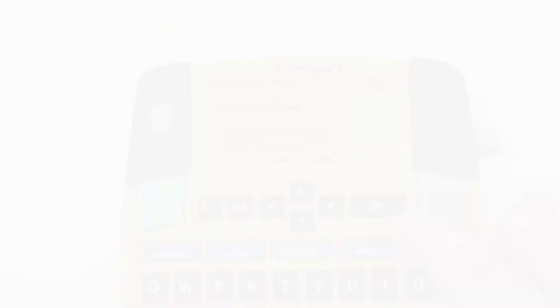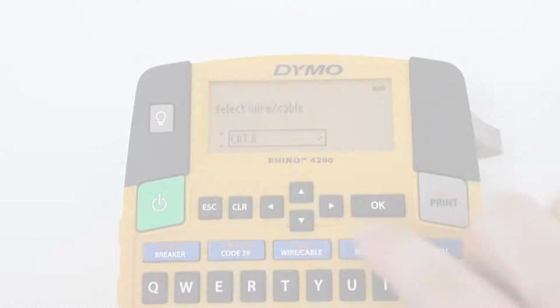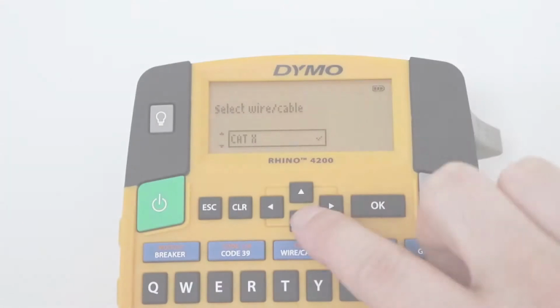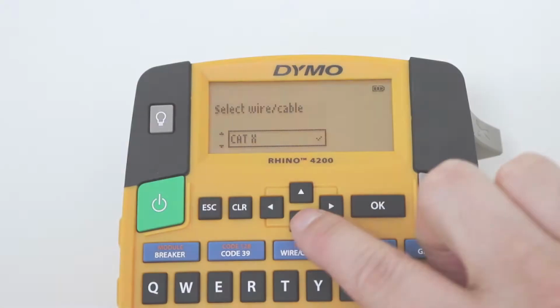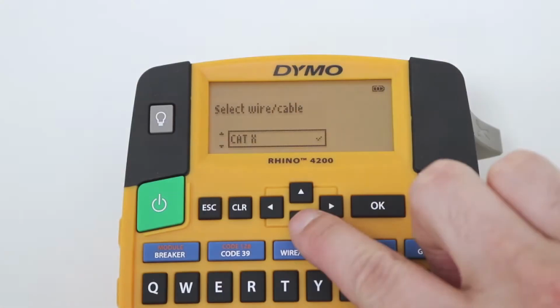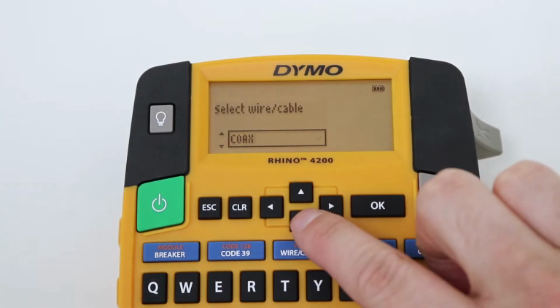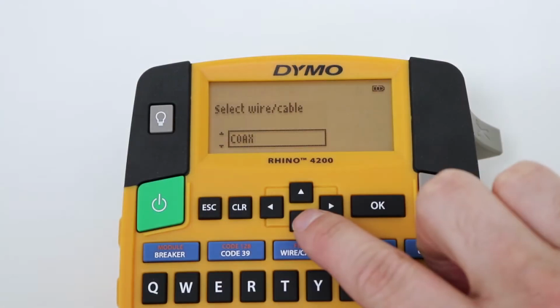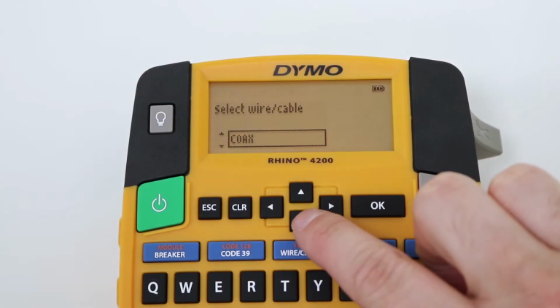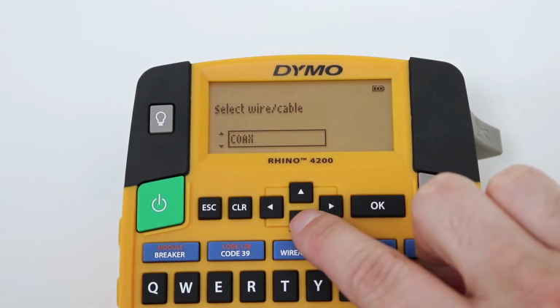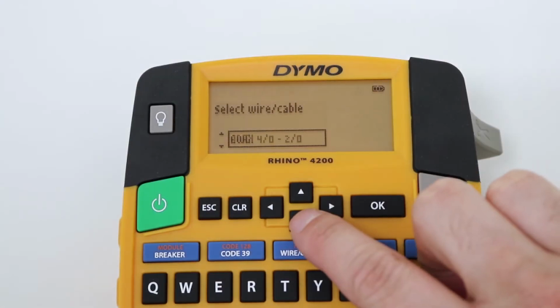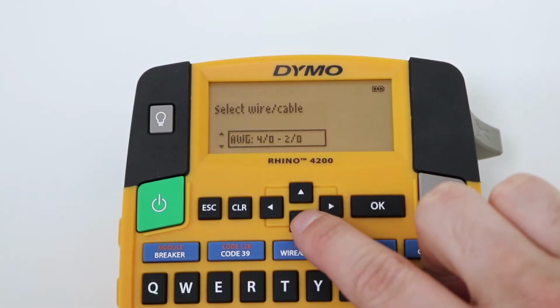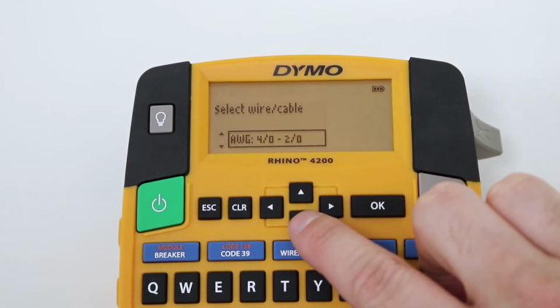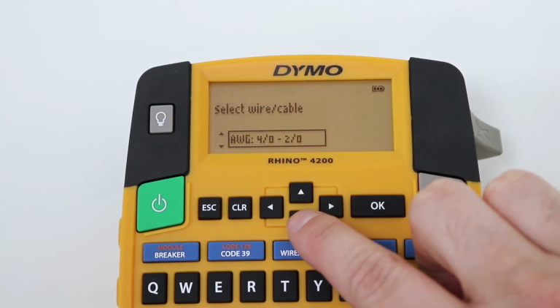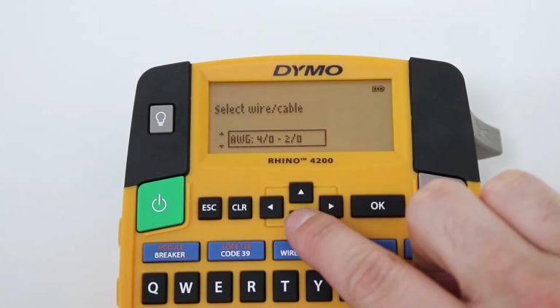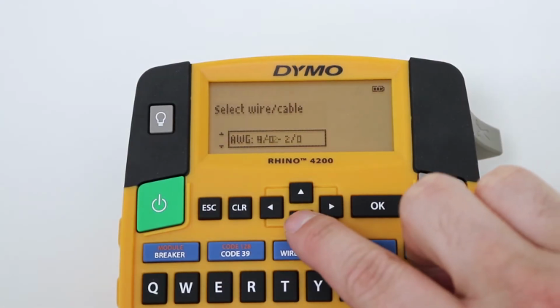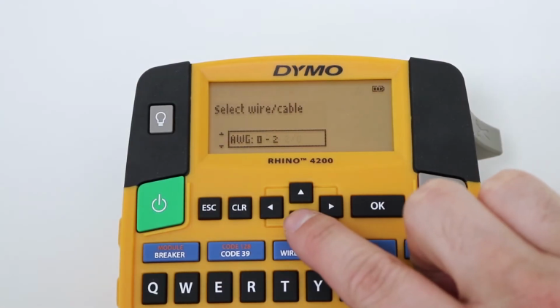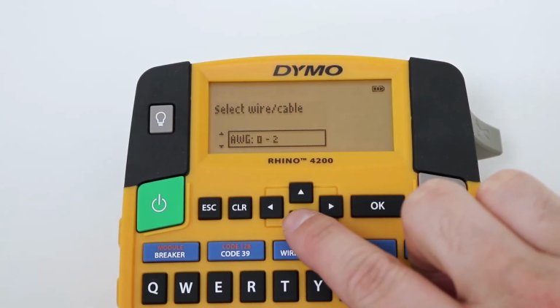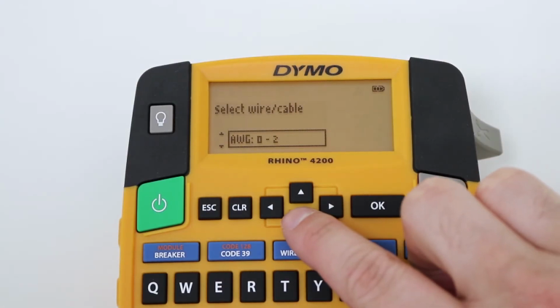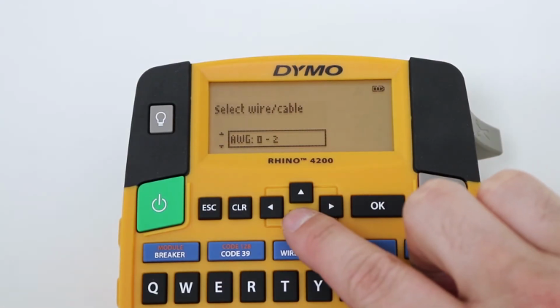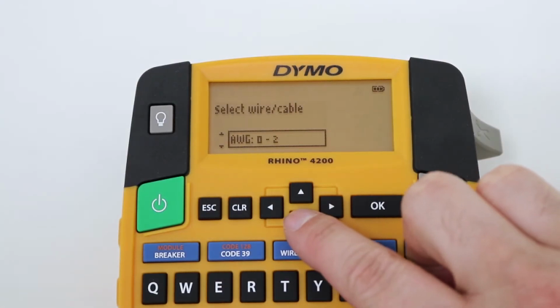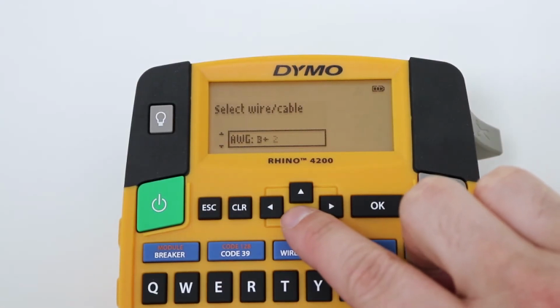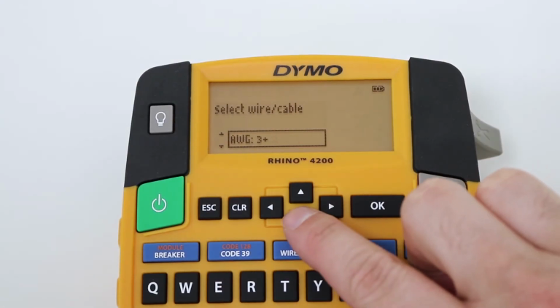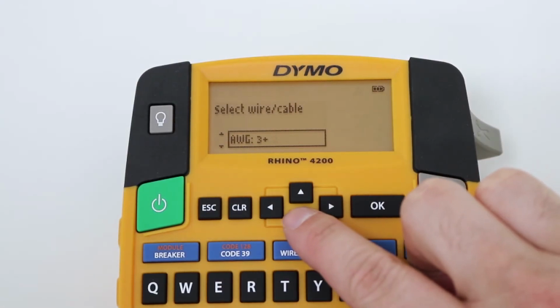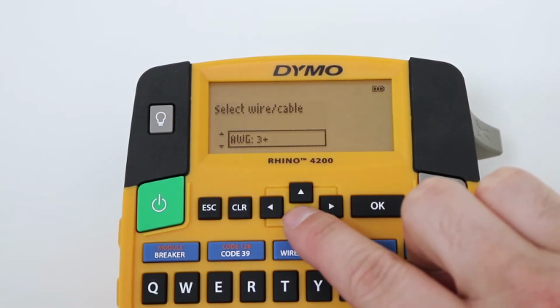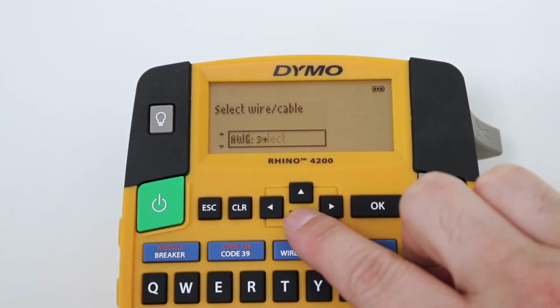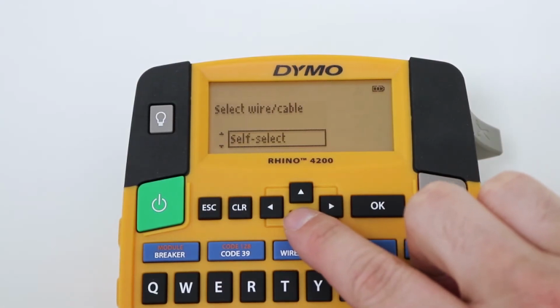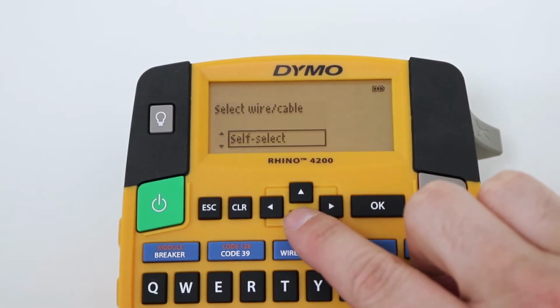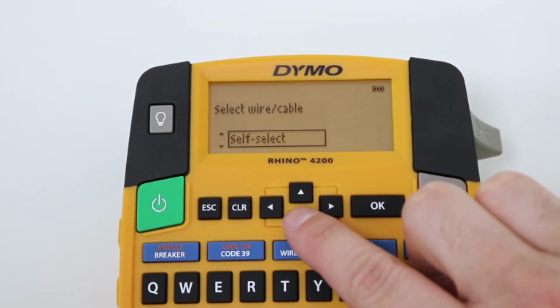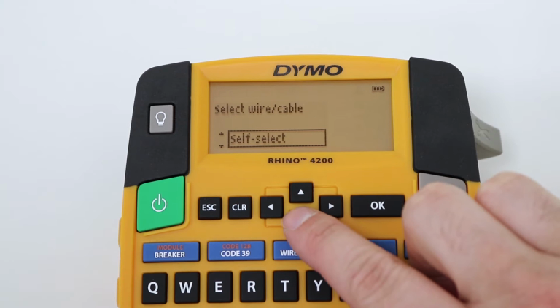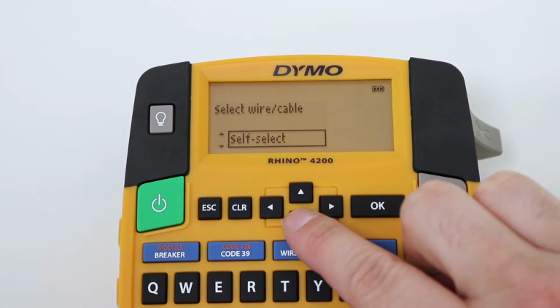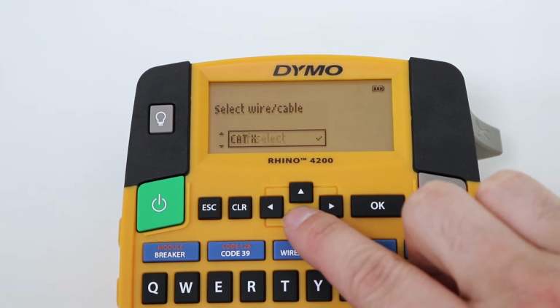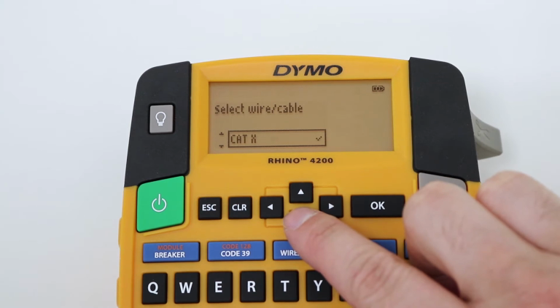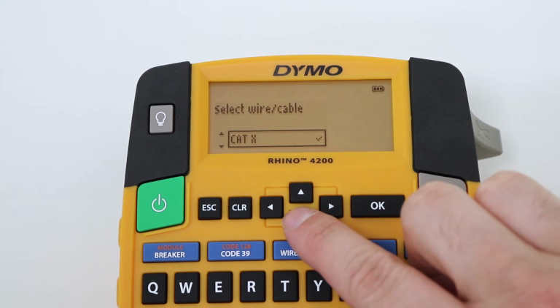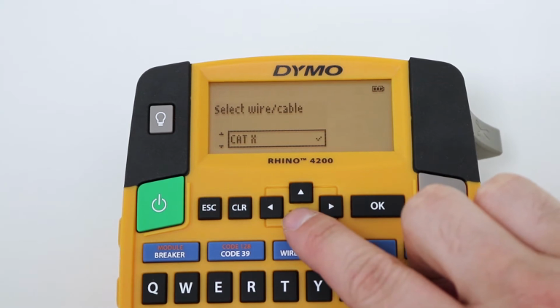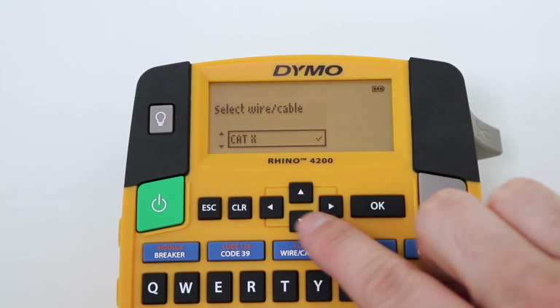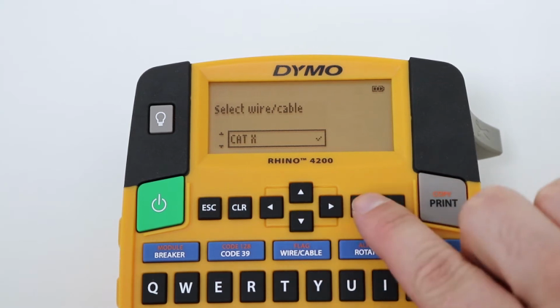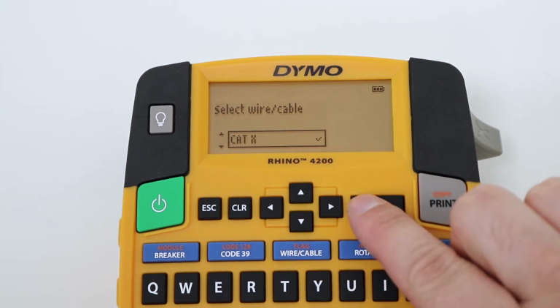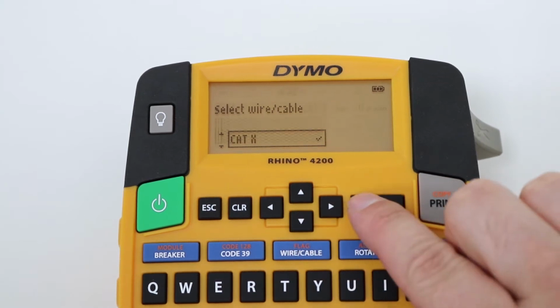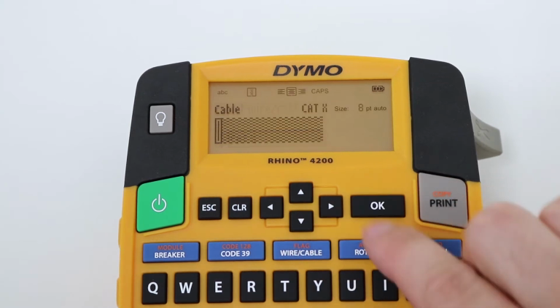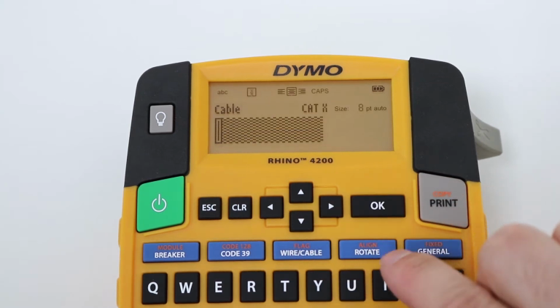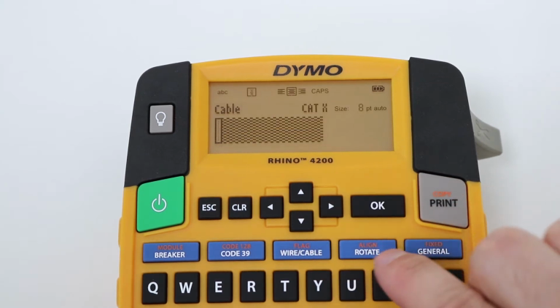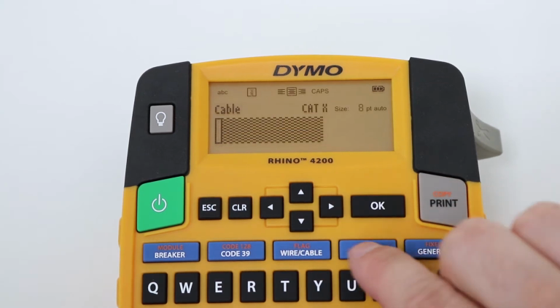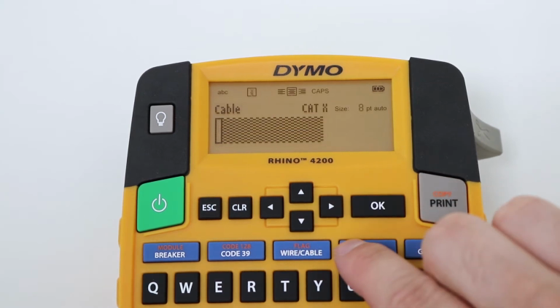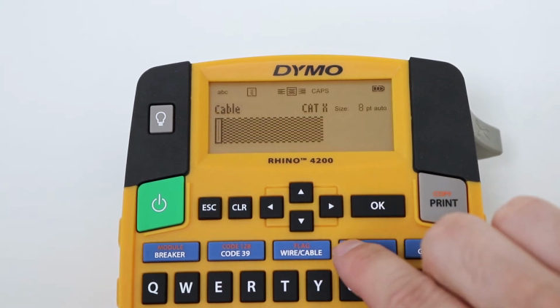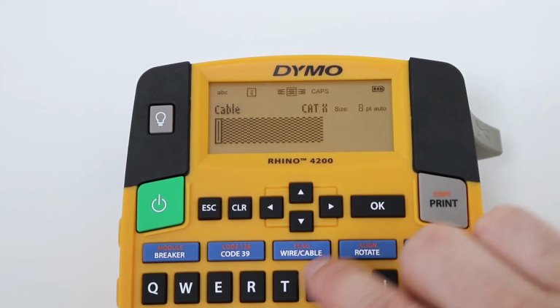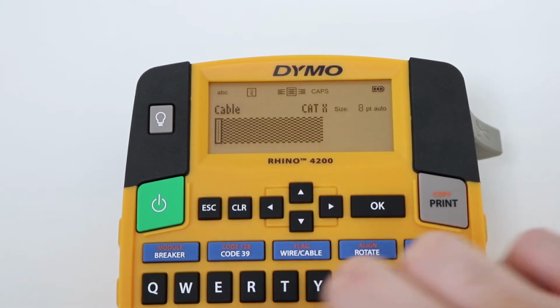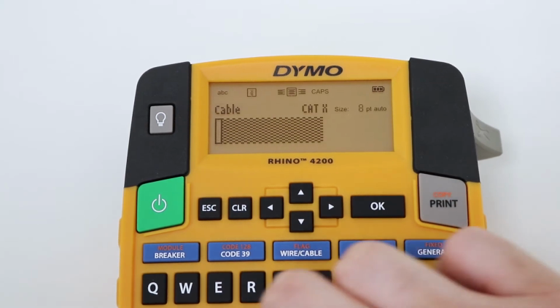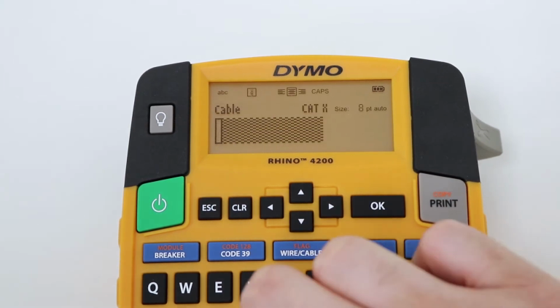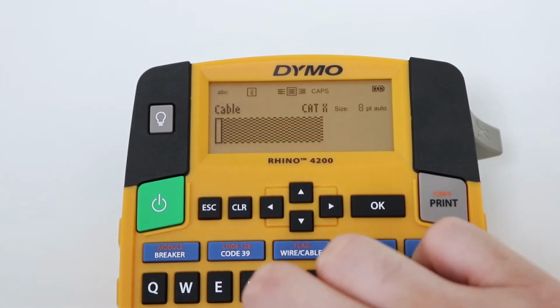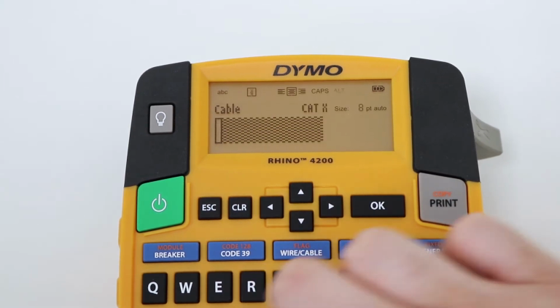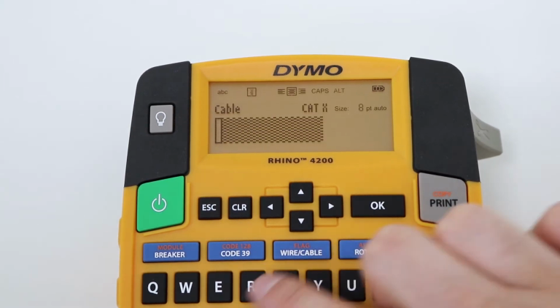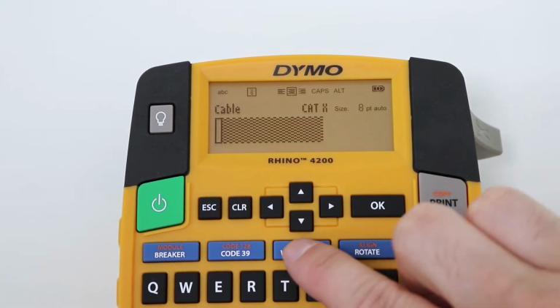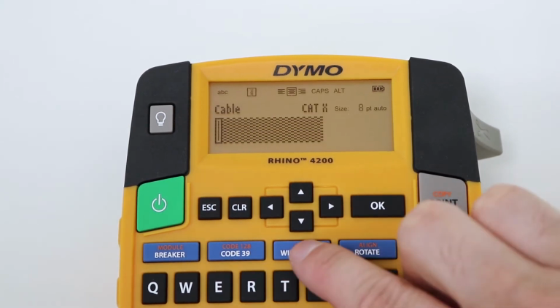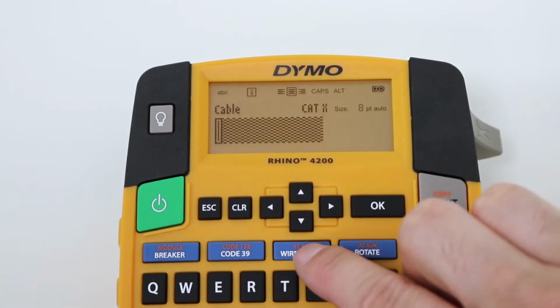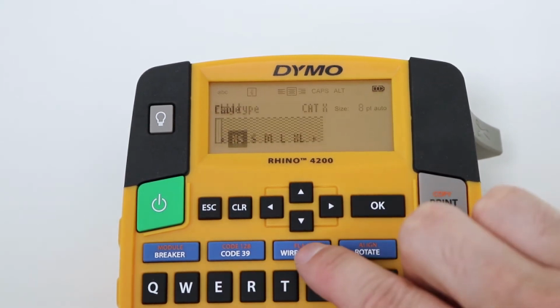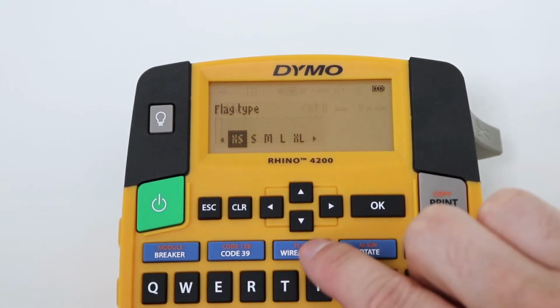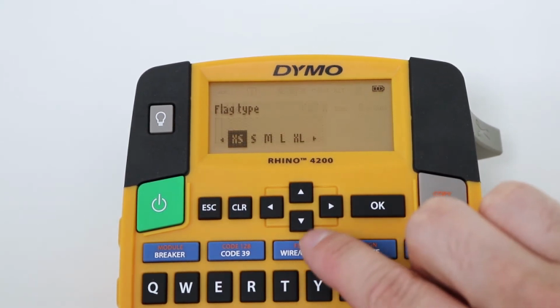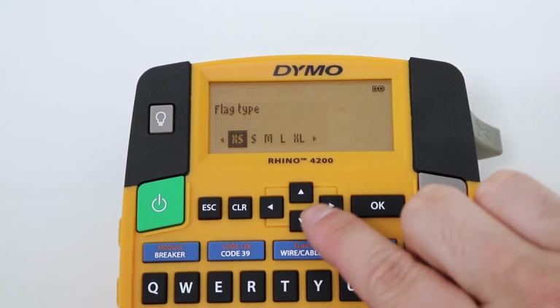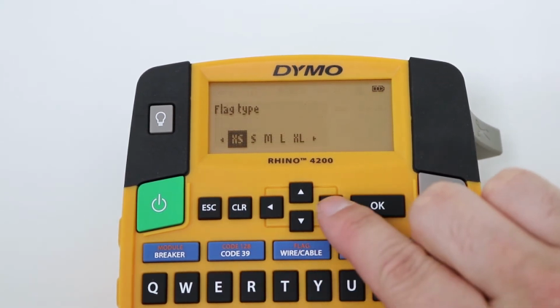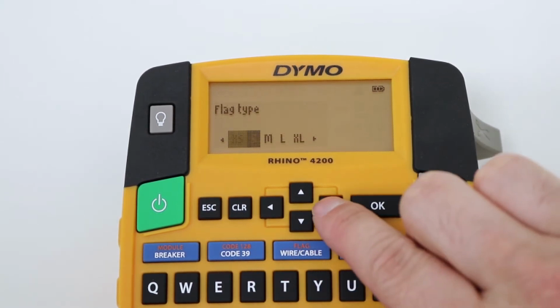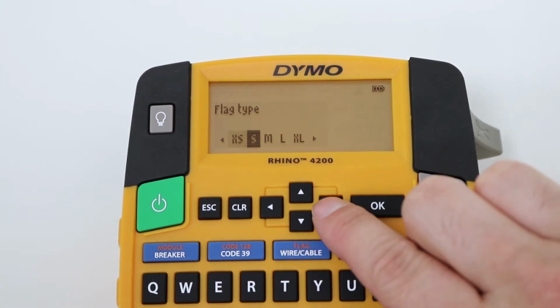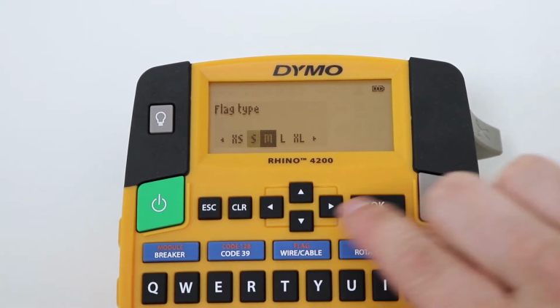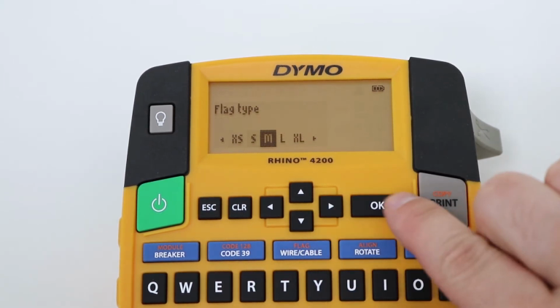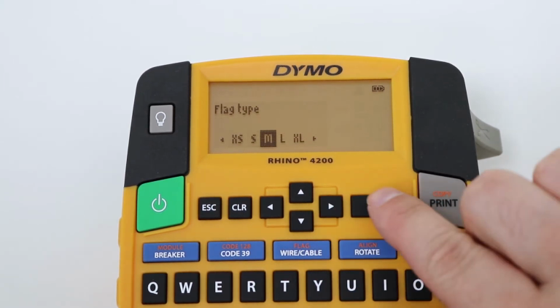It features a variety of one-touch shortcuts so that you can quickly and easily create labels for wires, cables, flag wraps, barcodes and more.